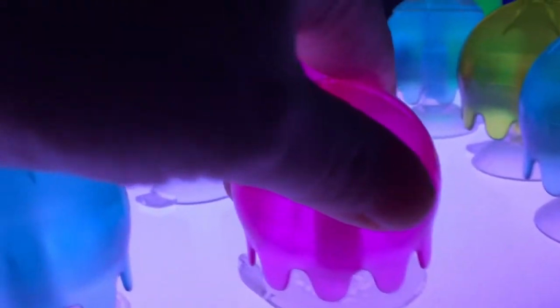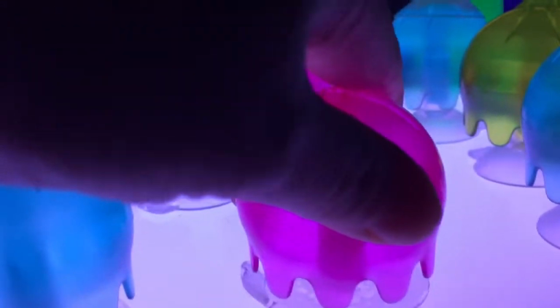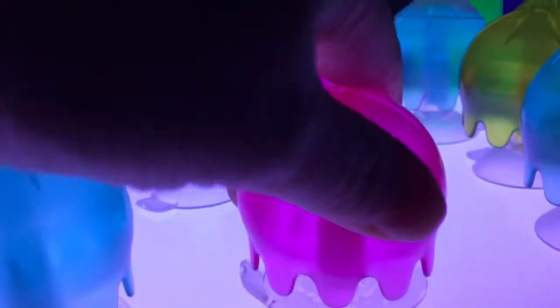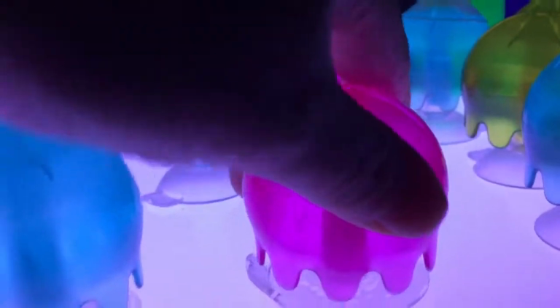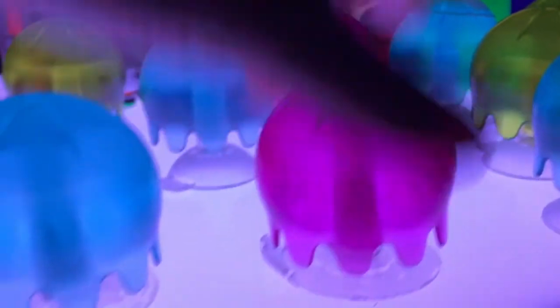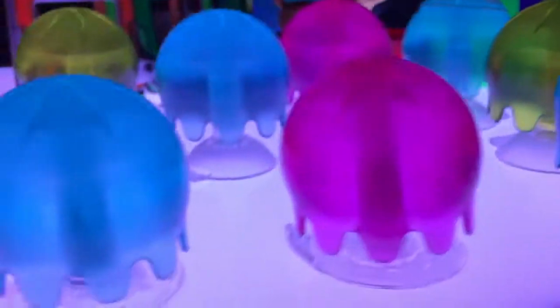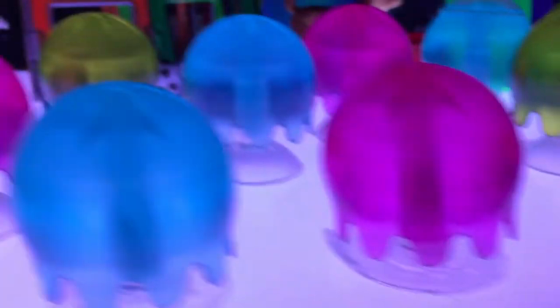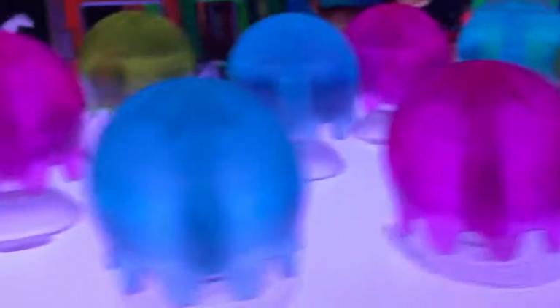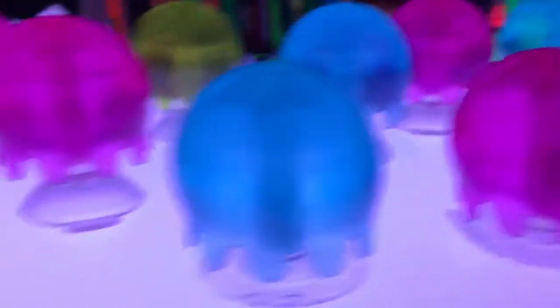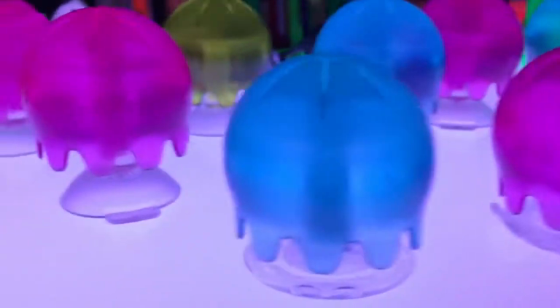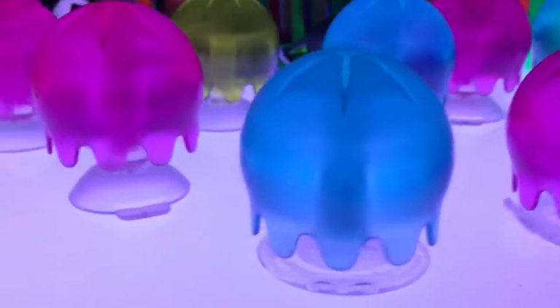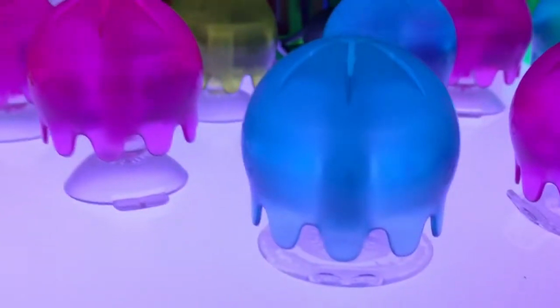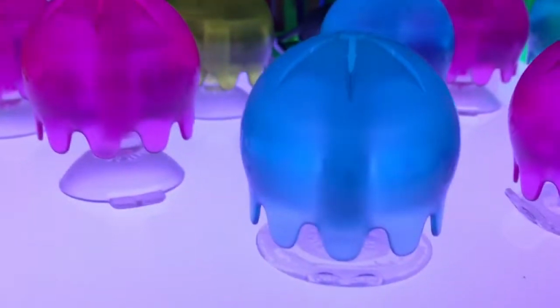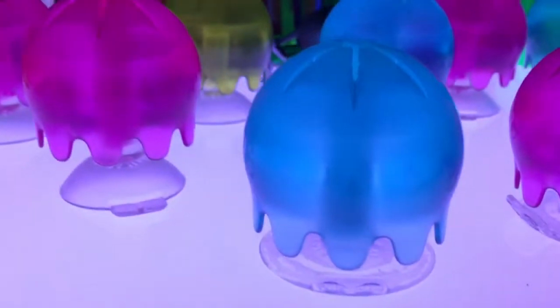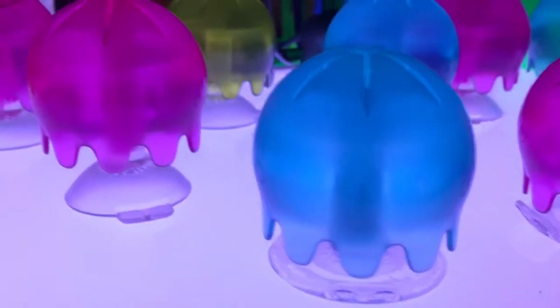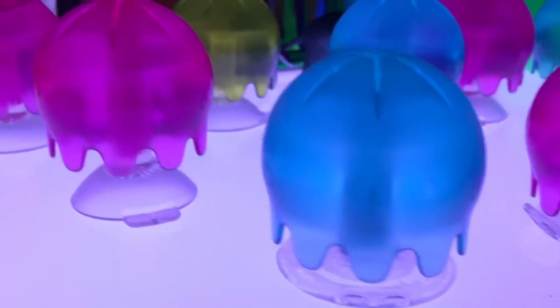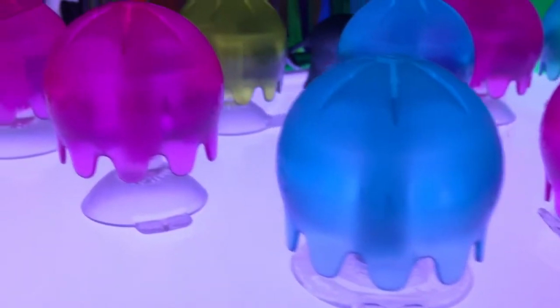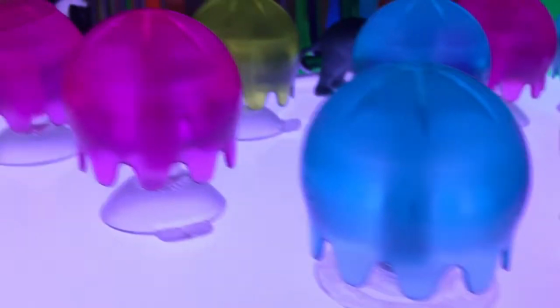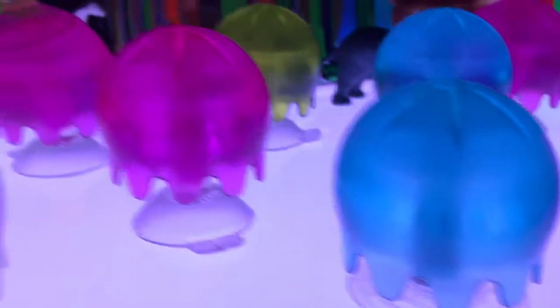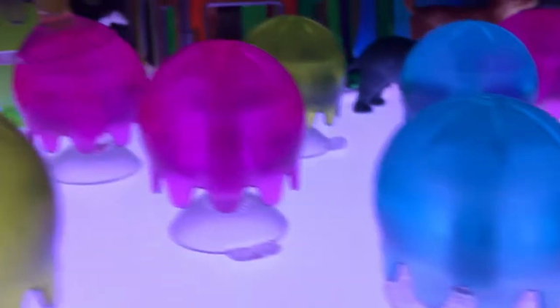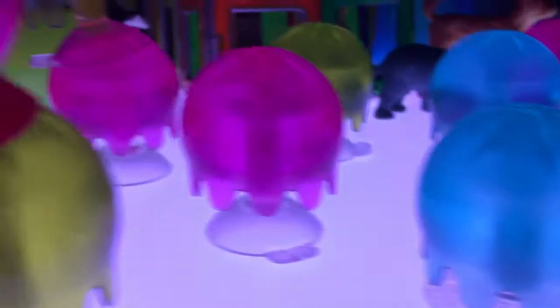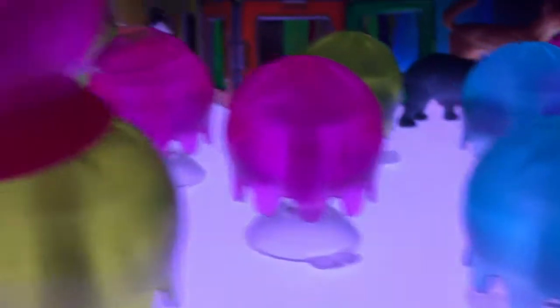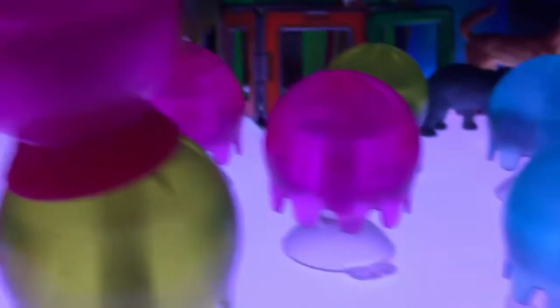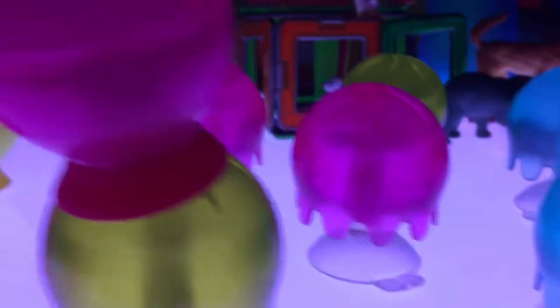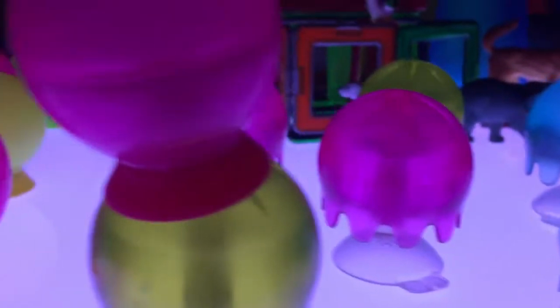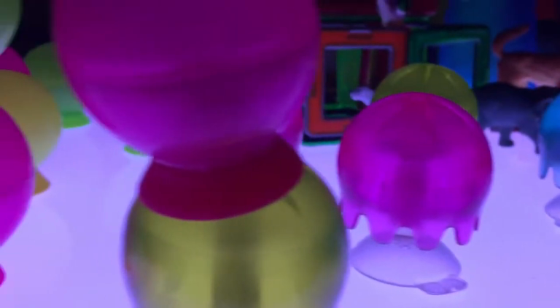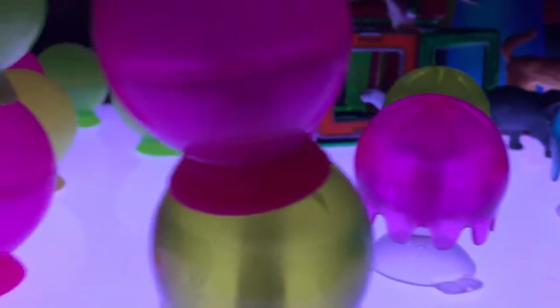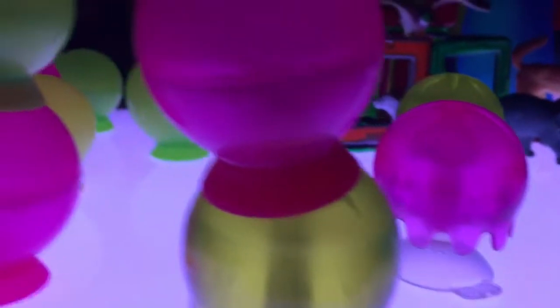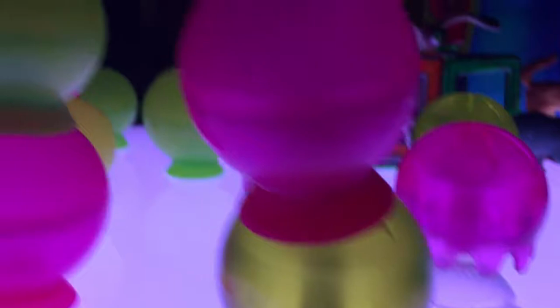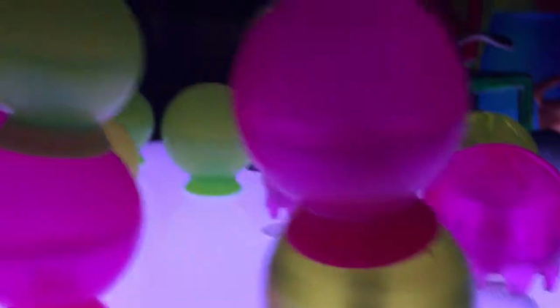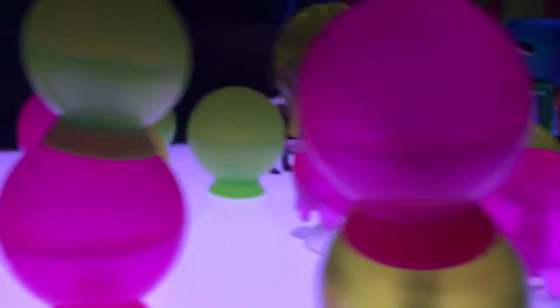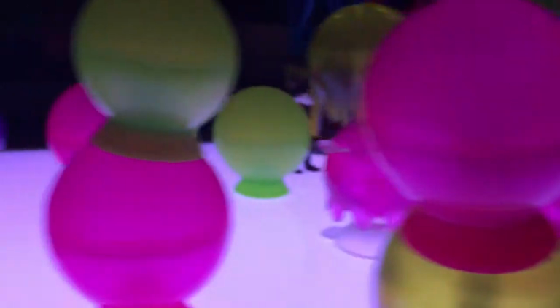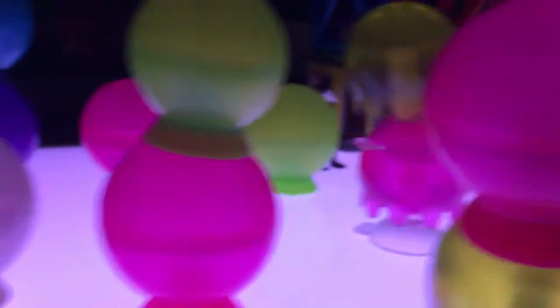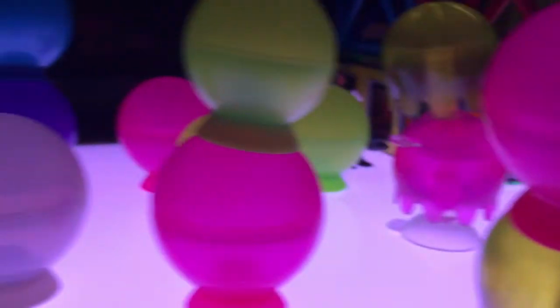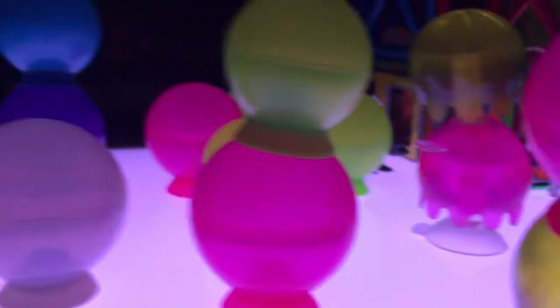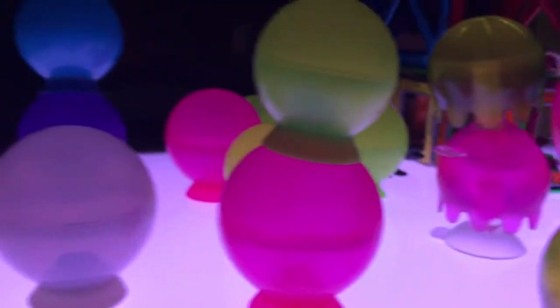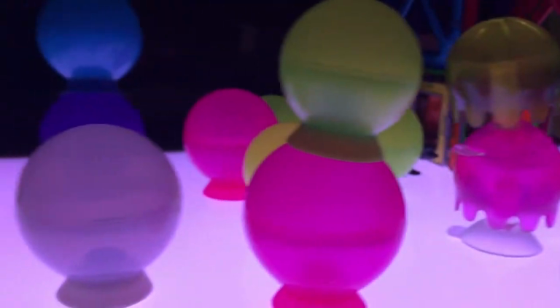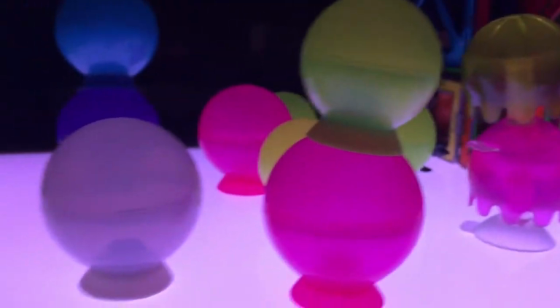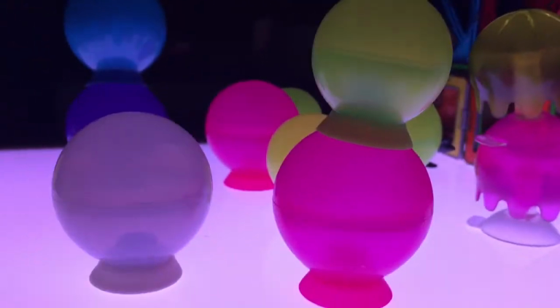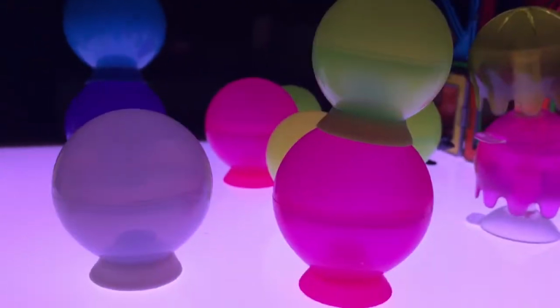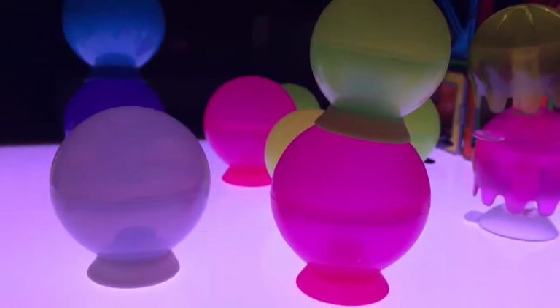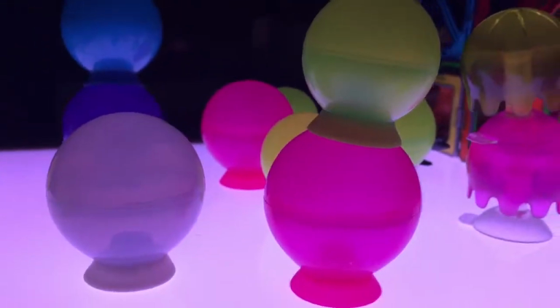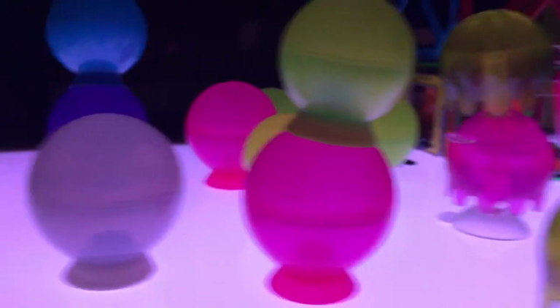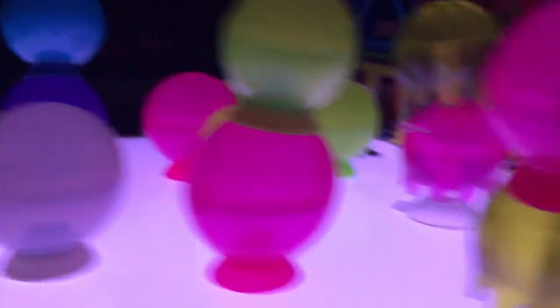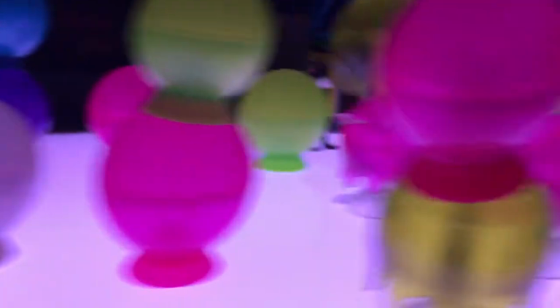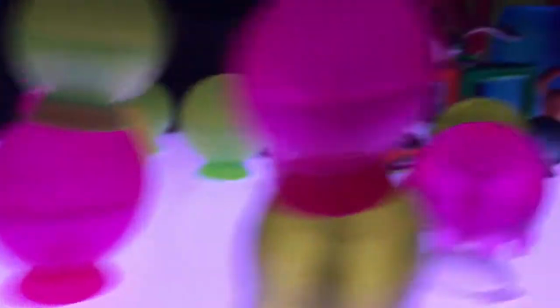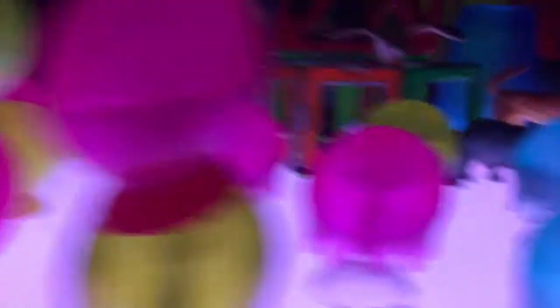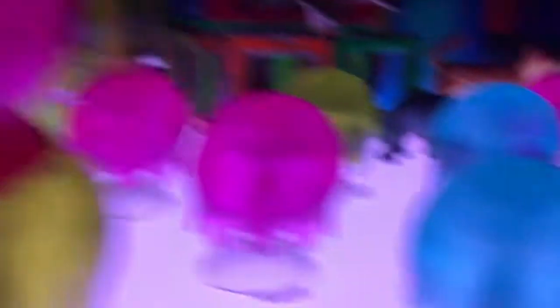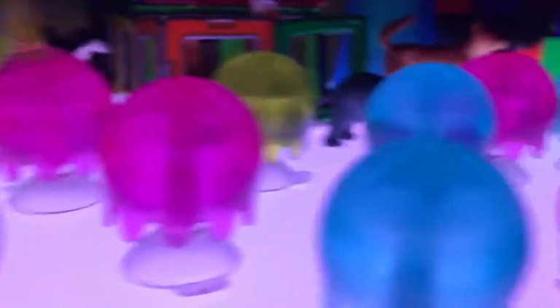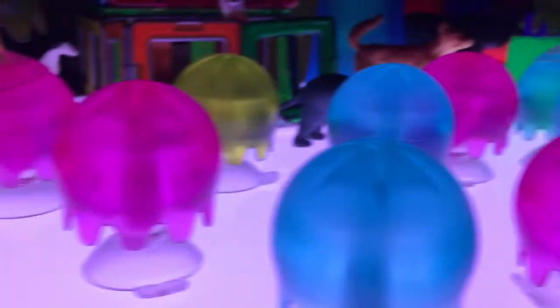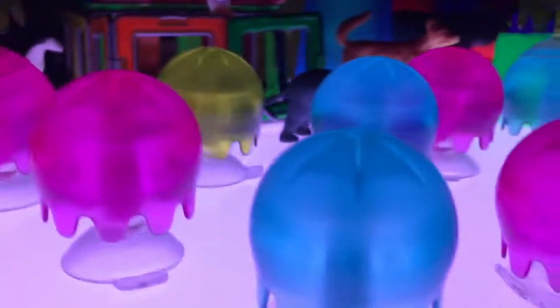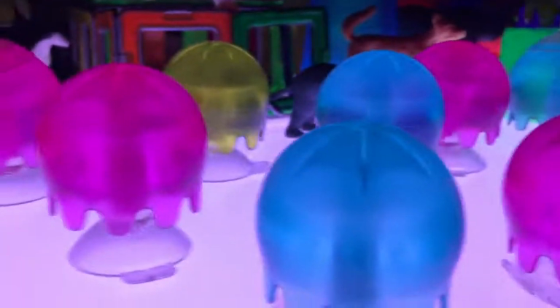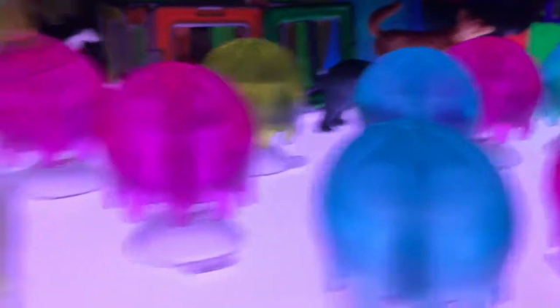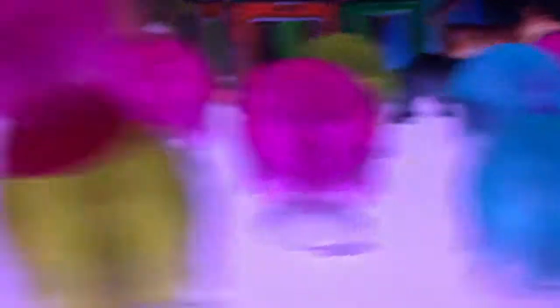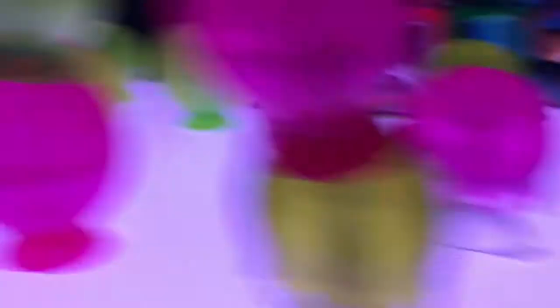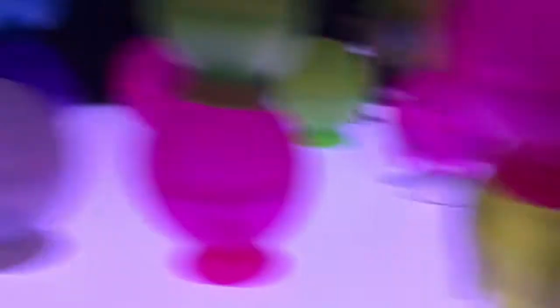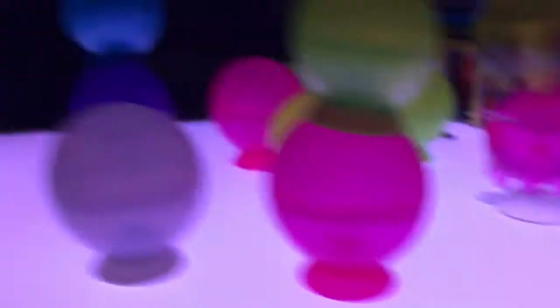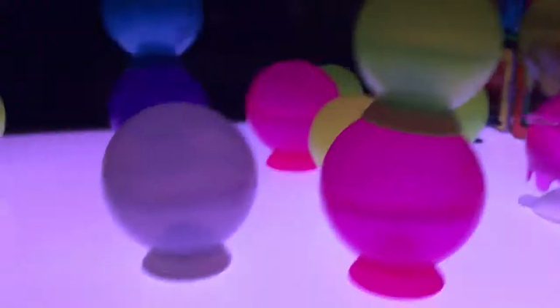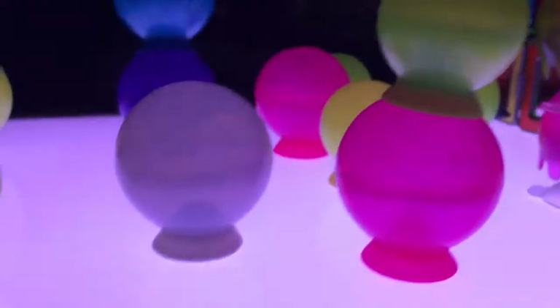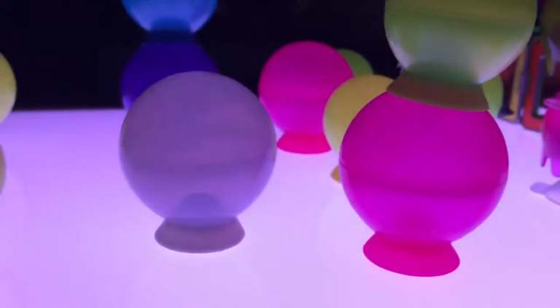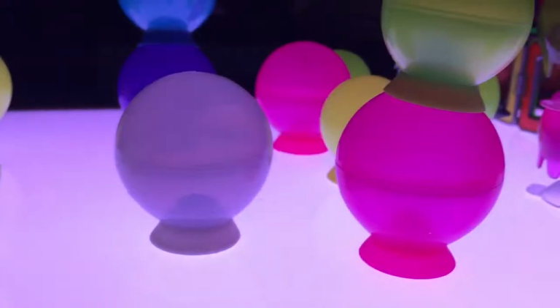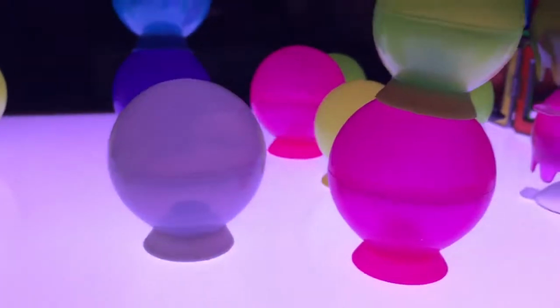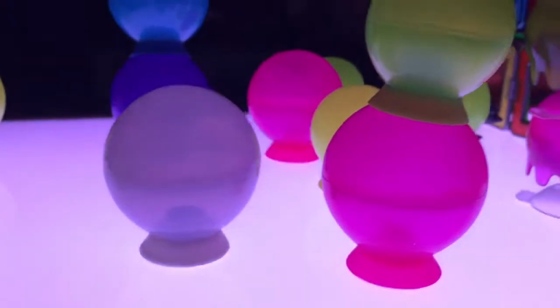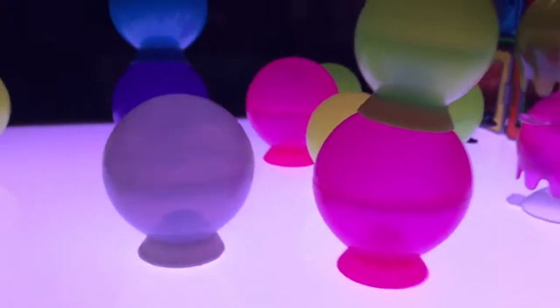Check these out — Boone Bubbles and Boone Jellies. These are the jellies. Those are the bubbles.